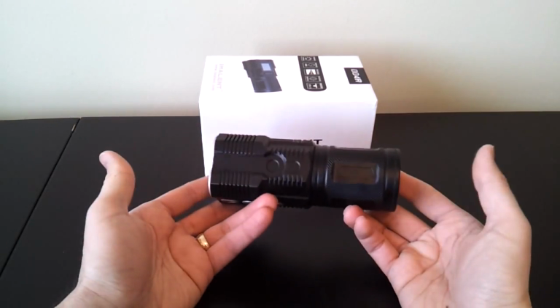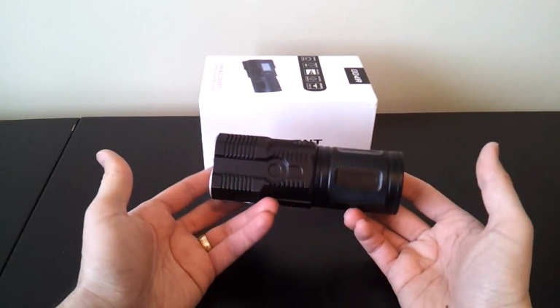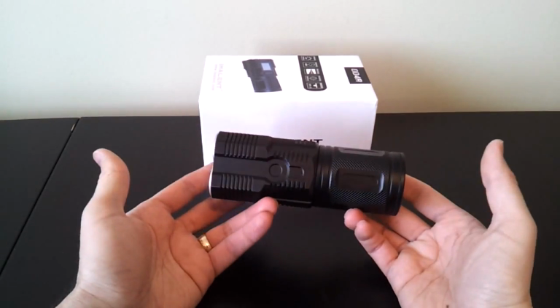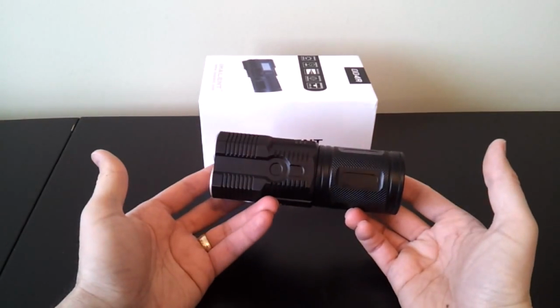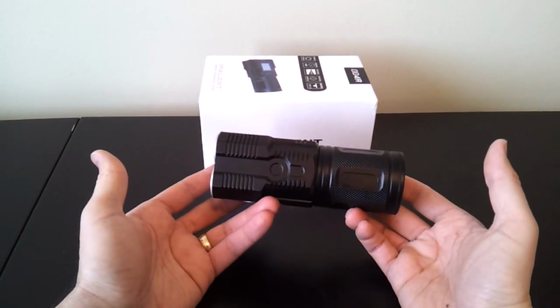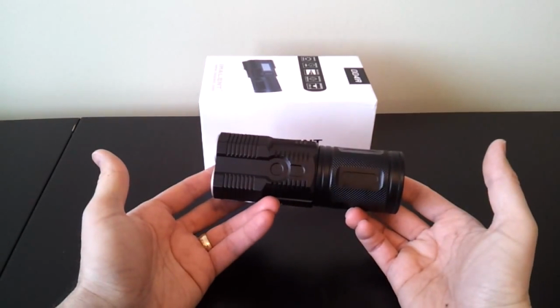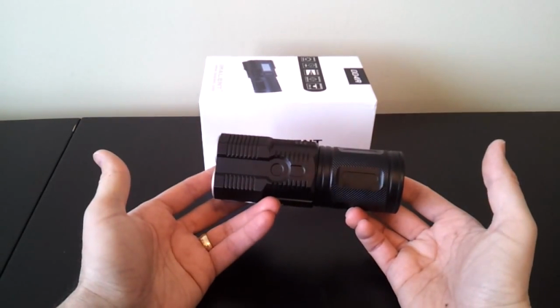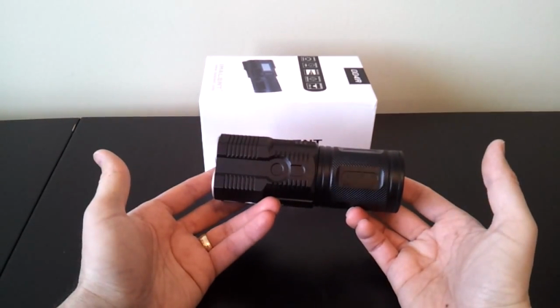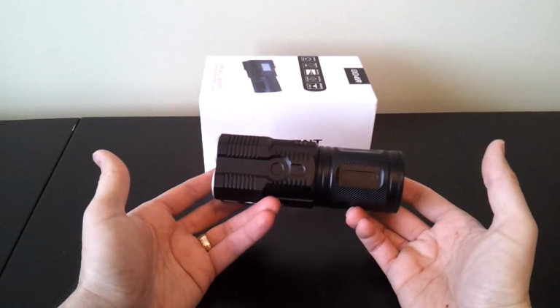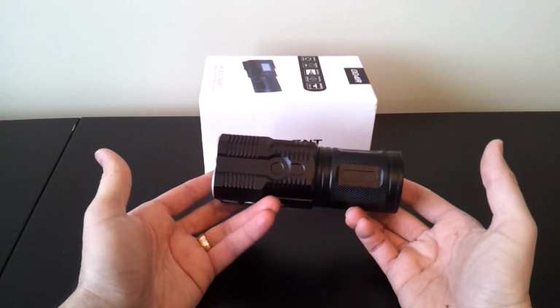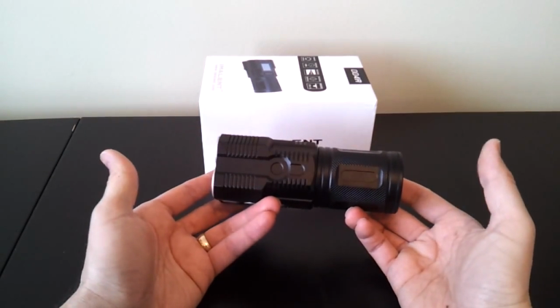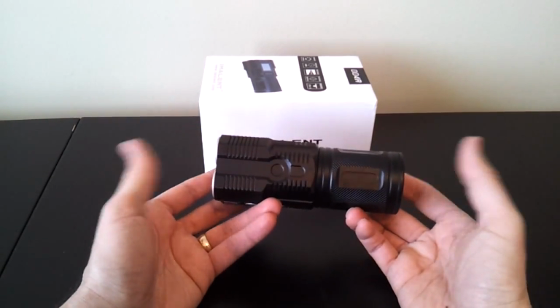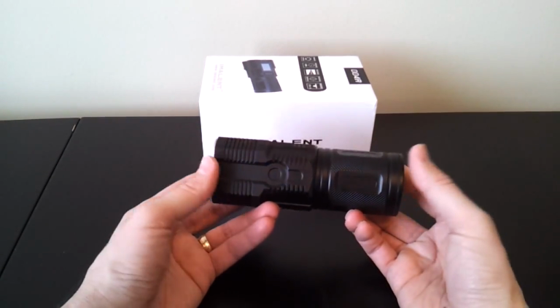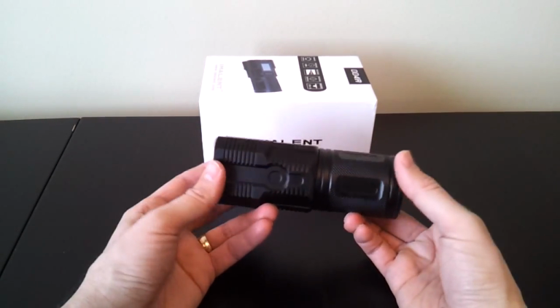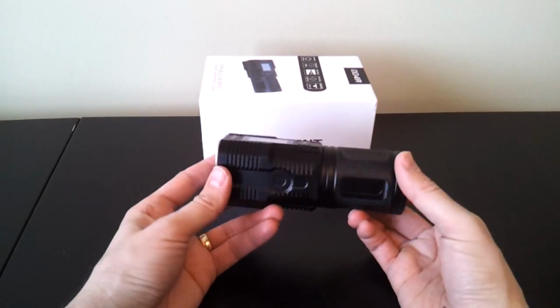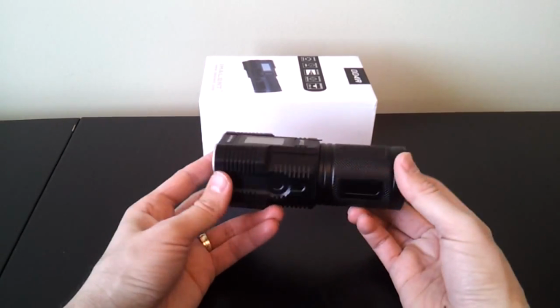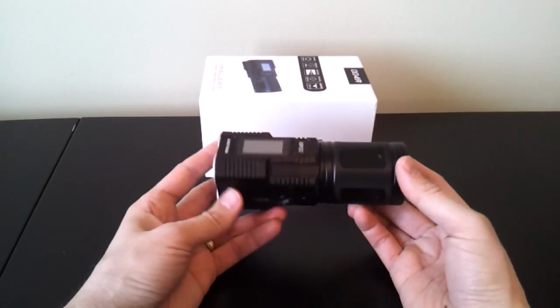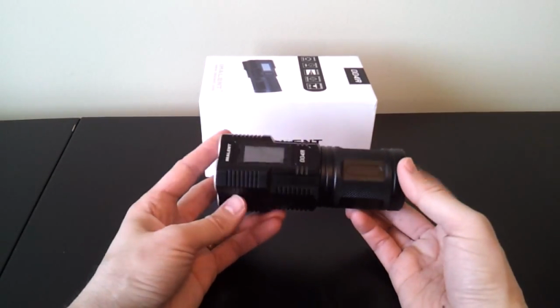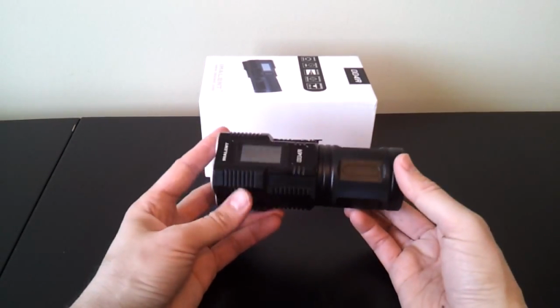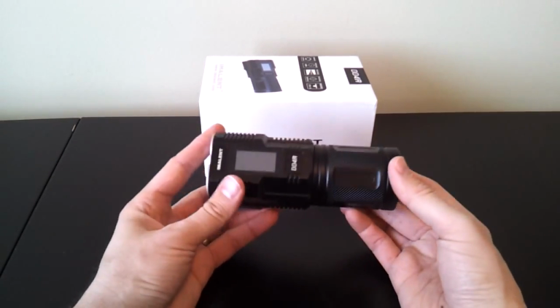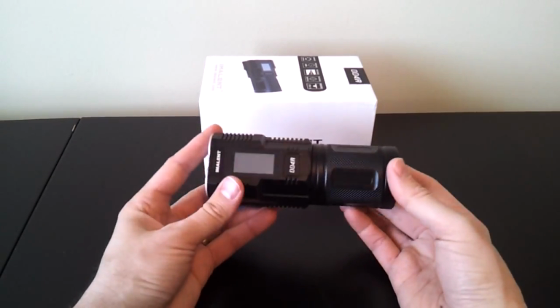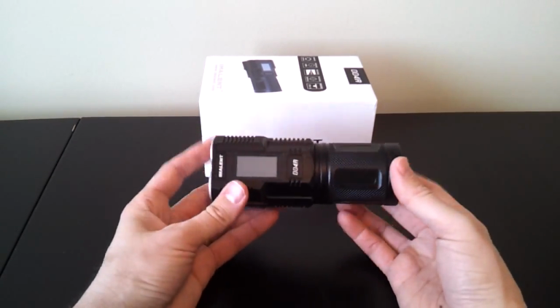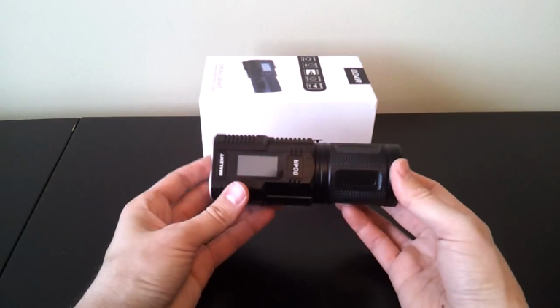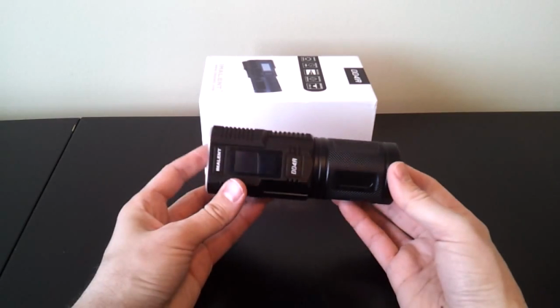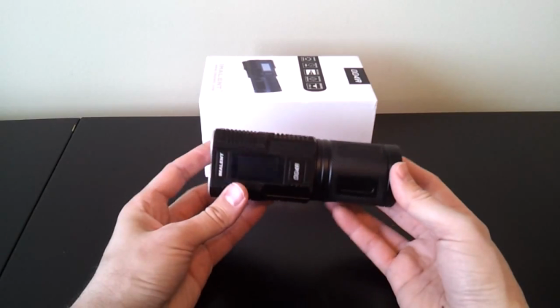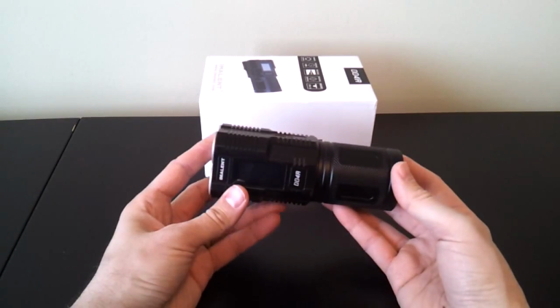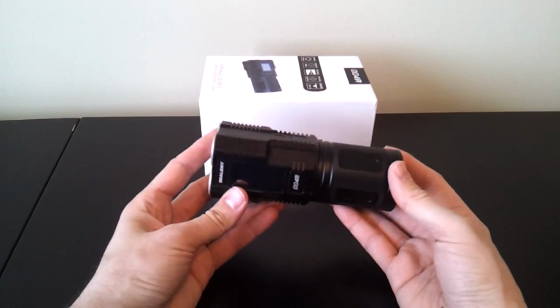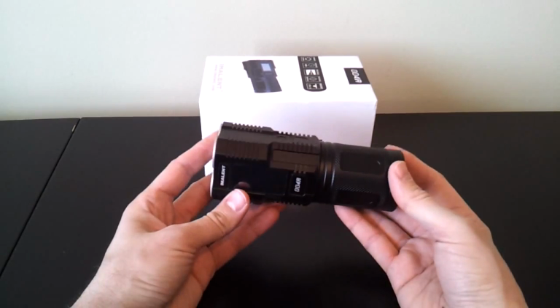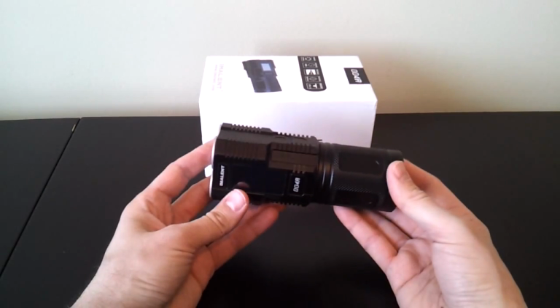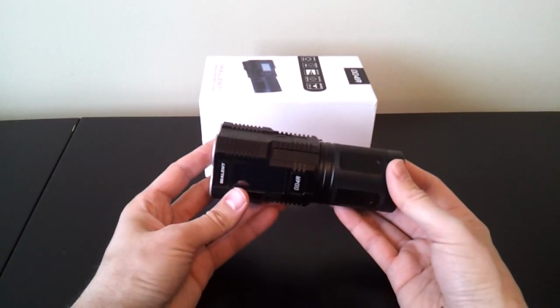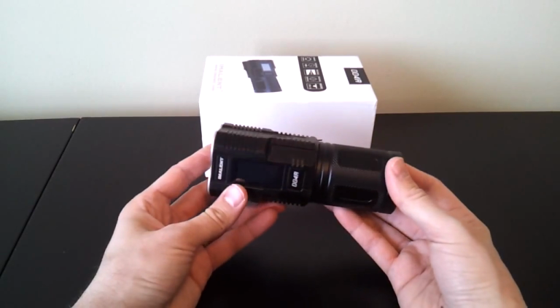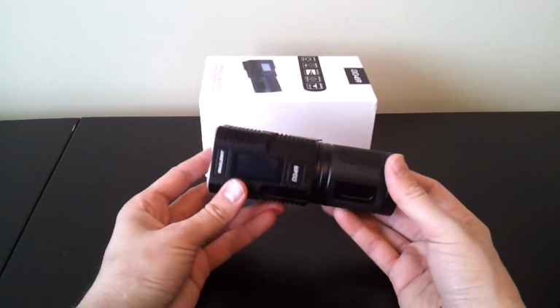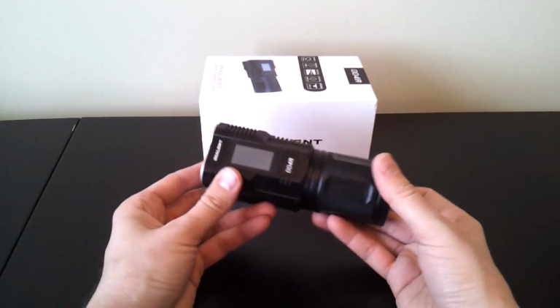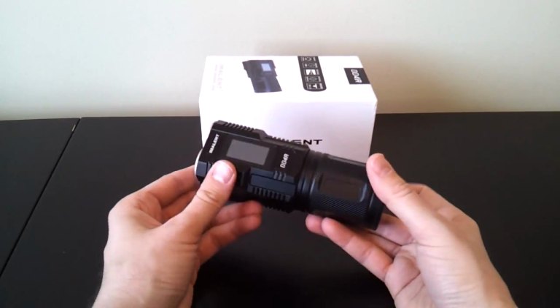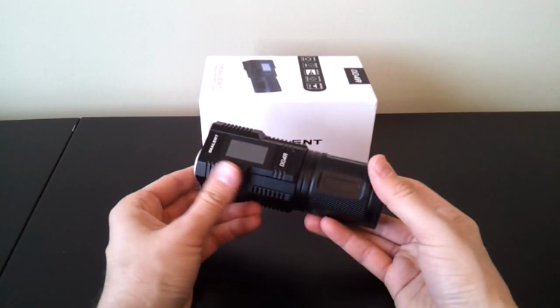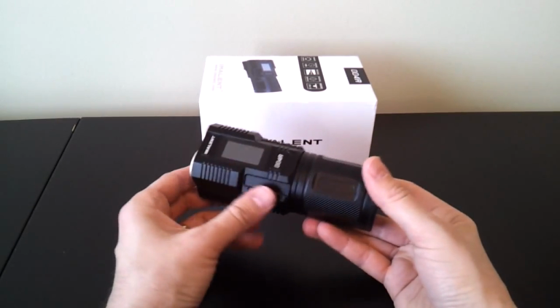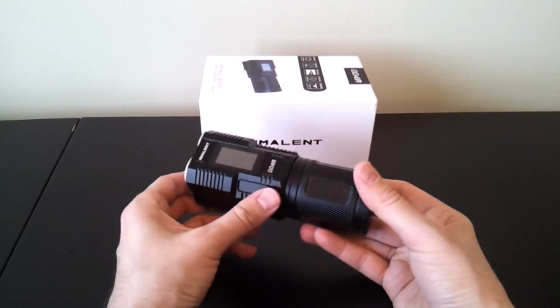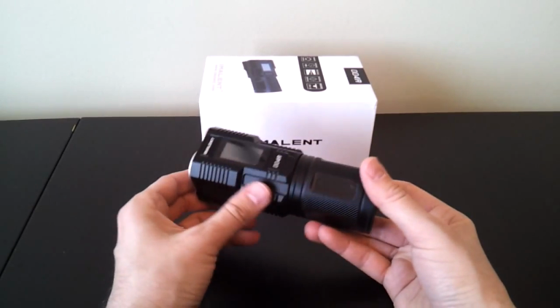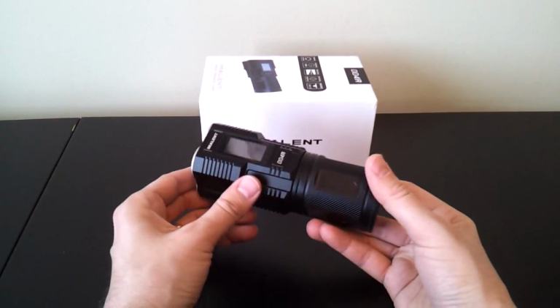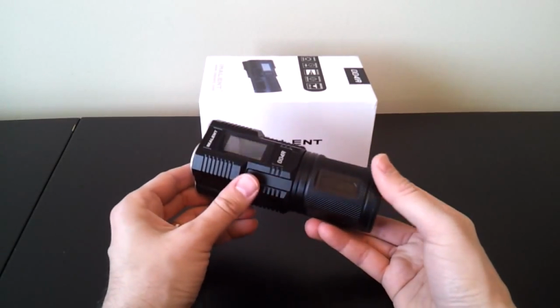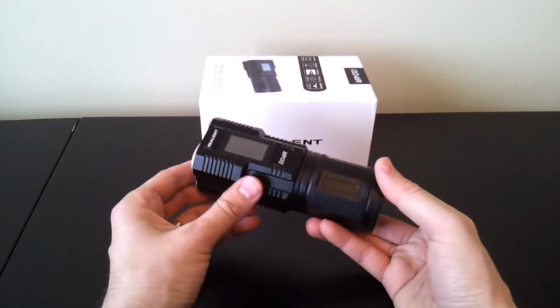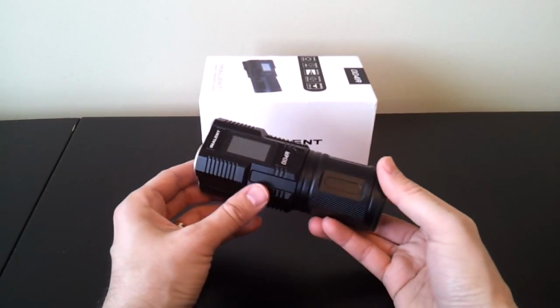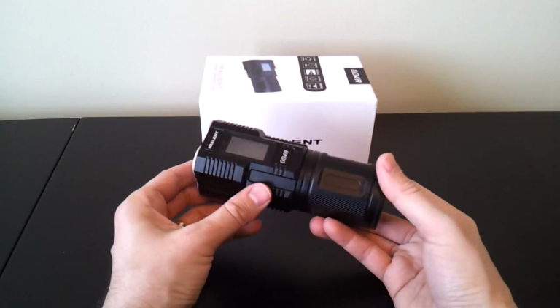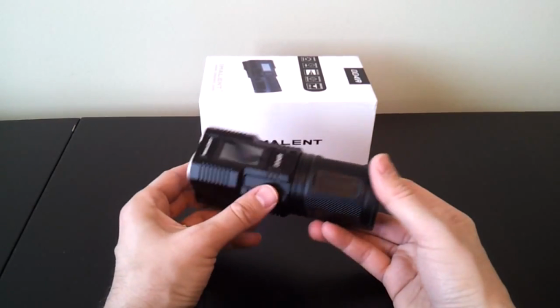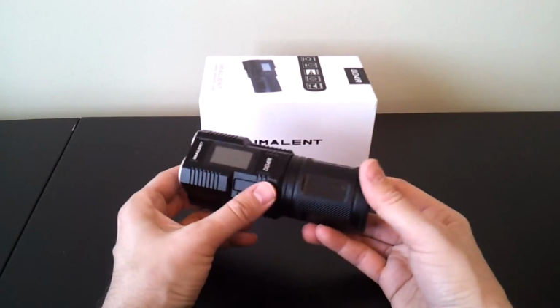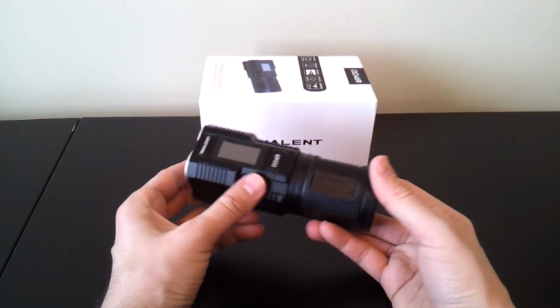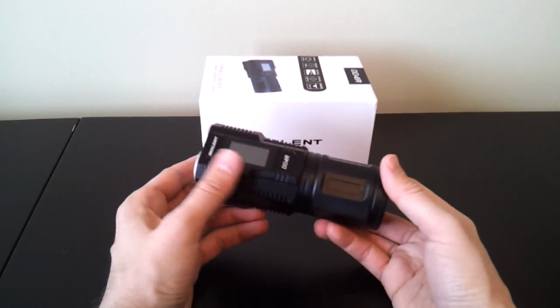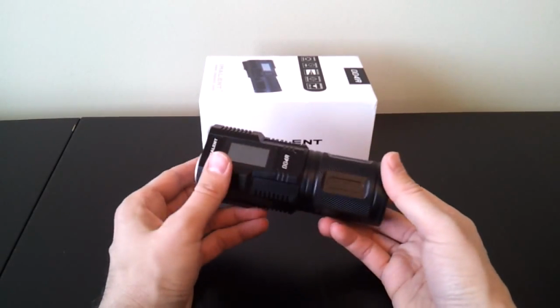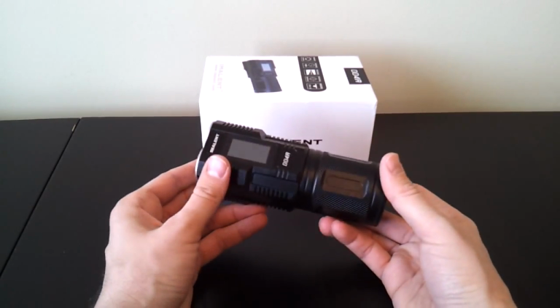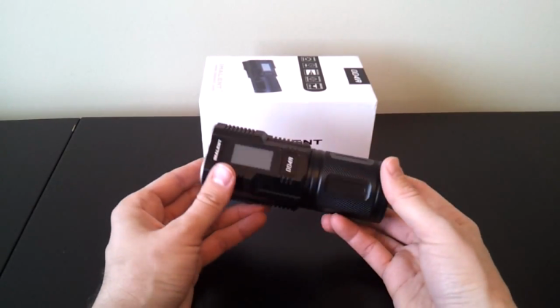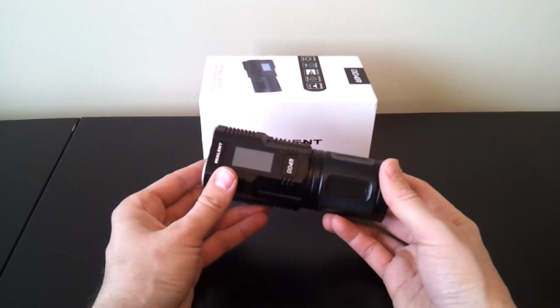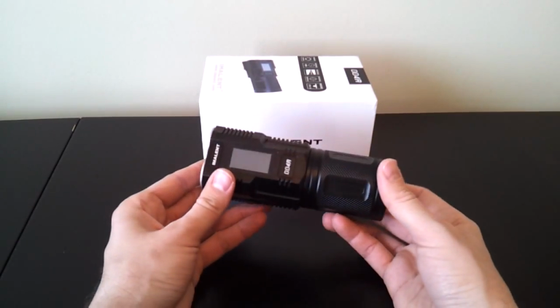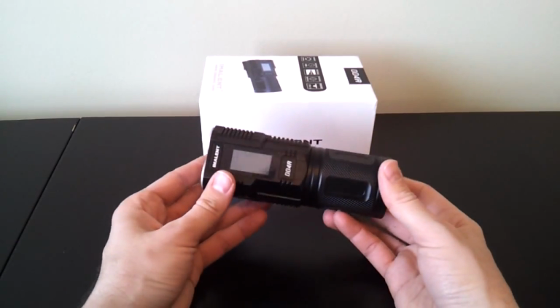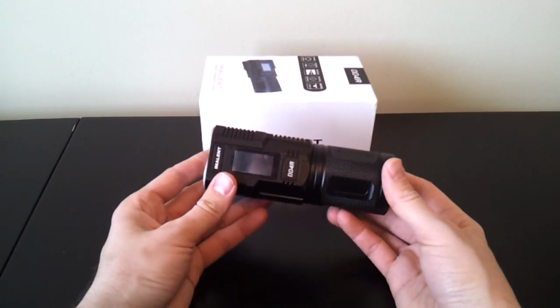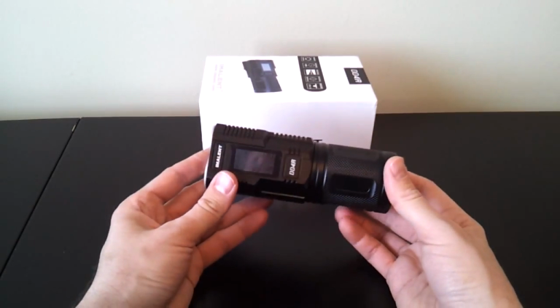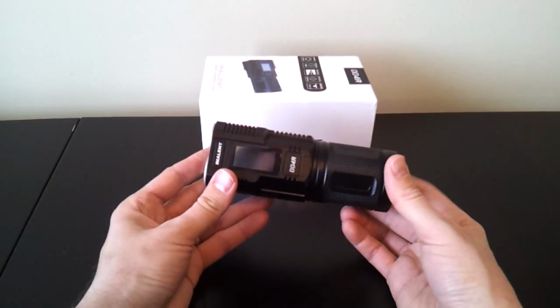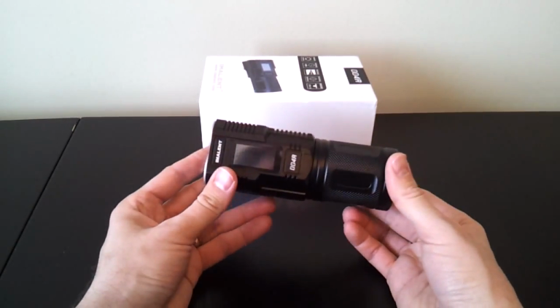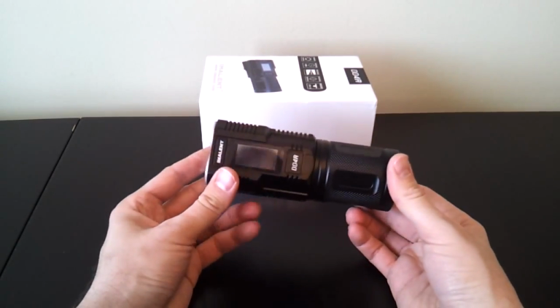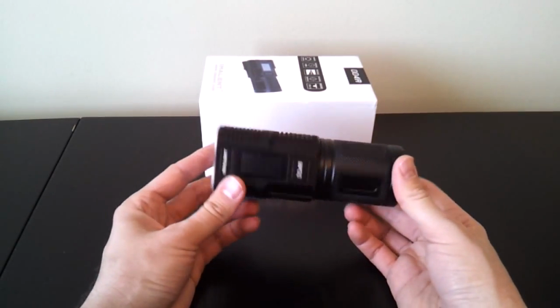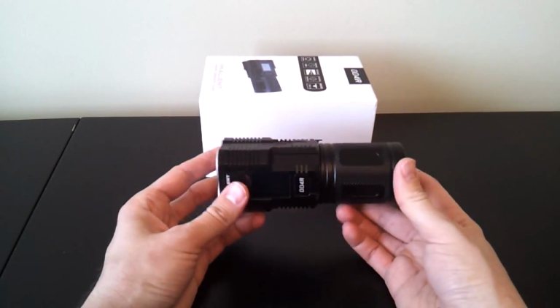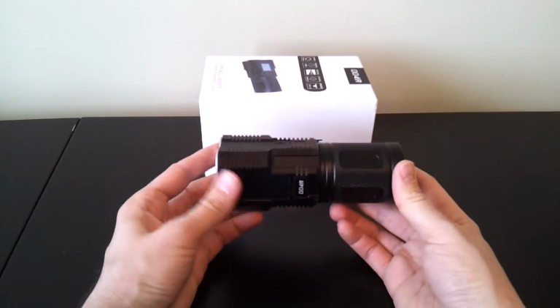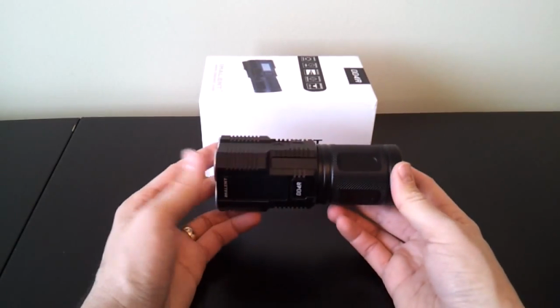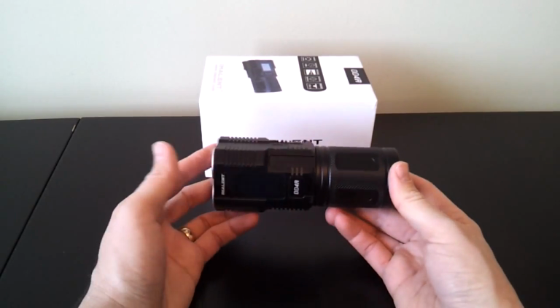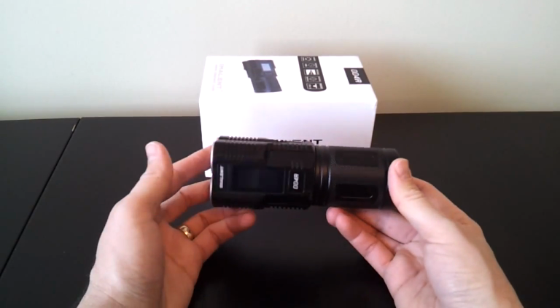Overall size of the light is pretty good — this is about what you'd expect for this type of light with additional circuitry in the head. I've seen a few that are a bit smaller, but it's quite reasonable.